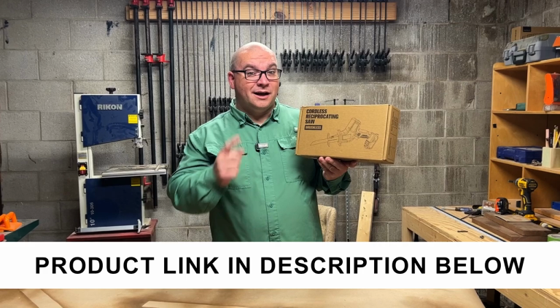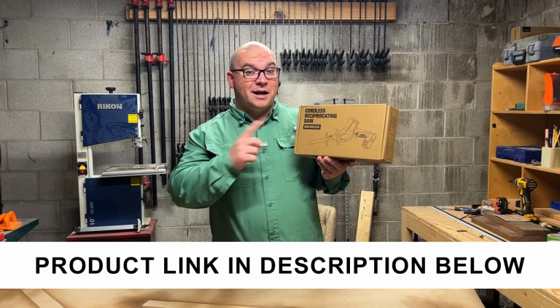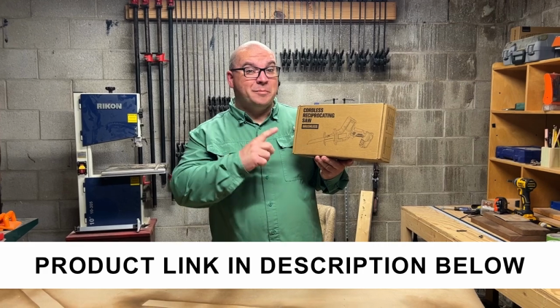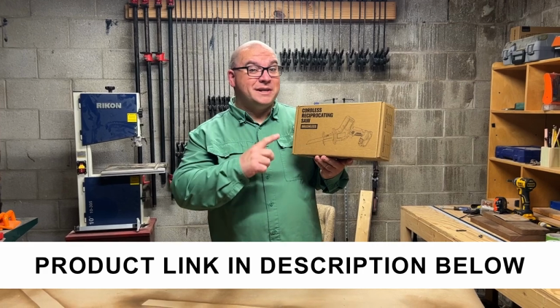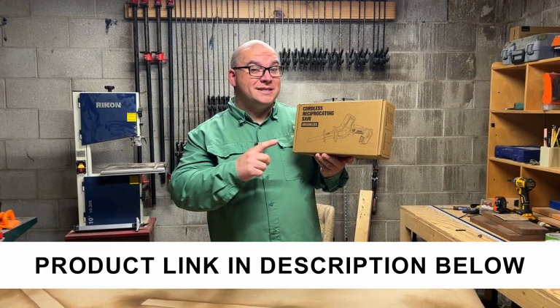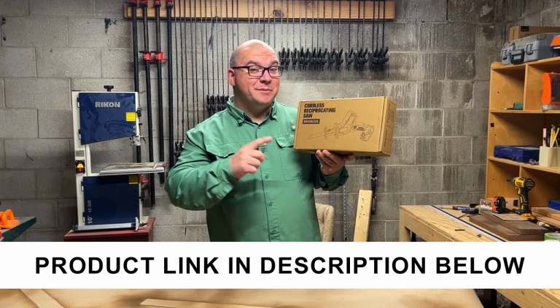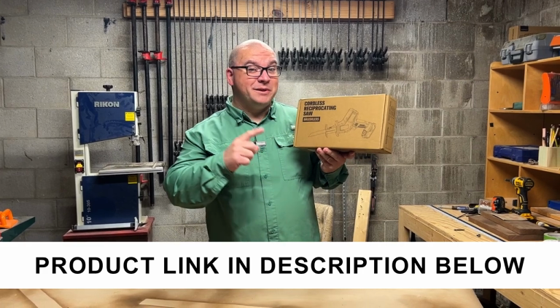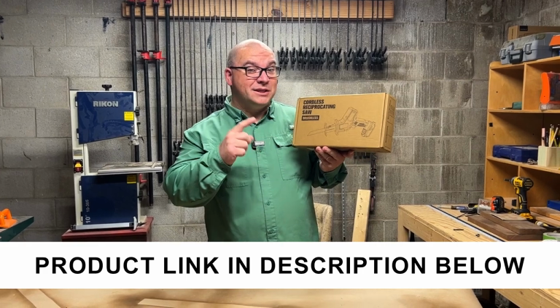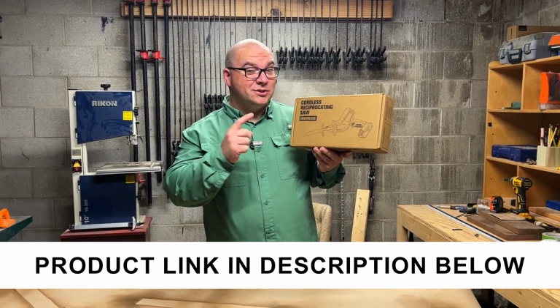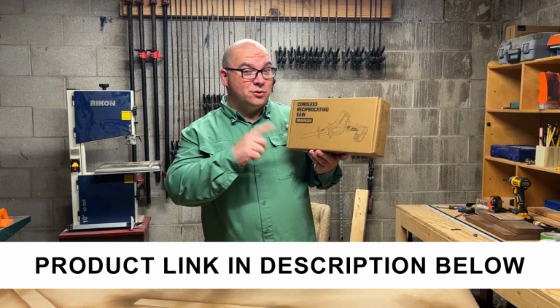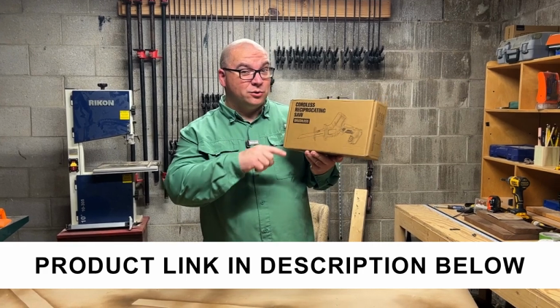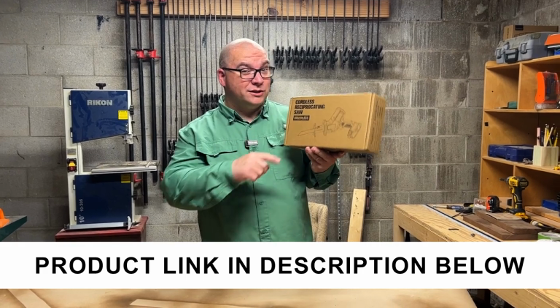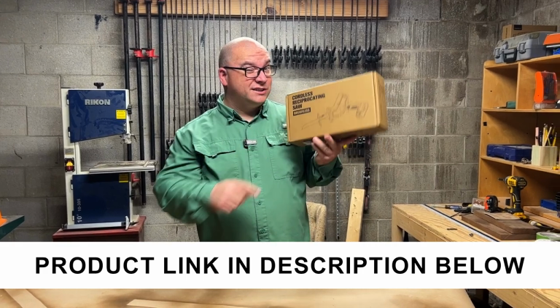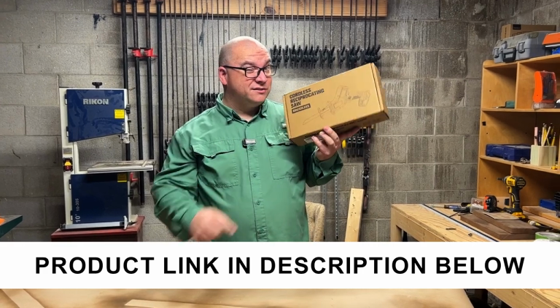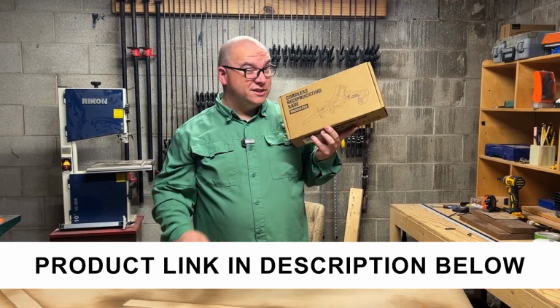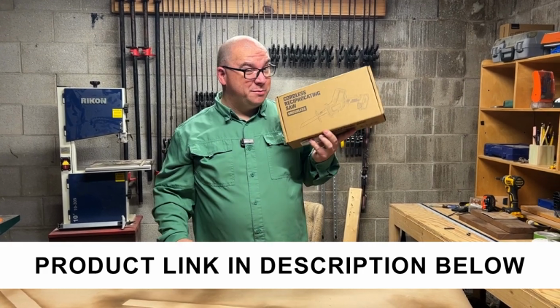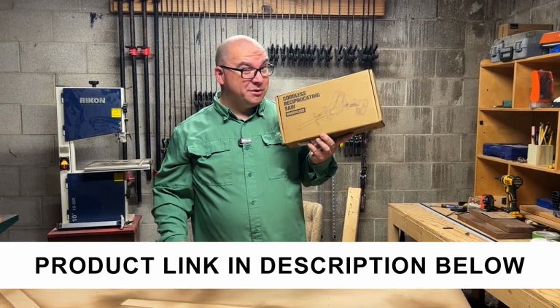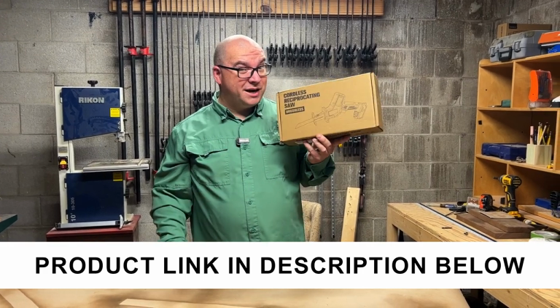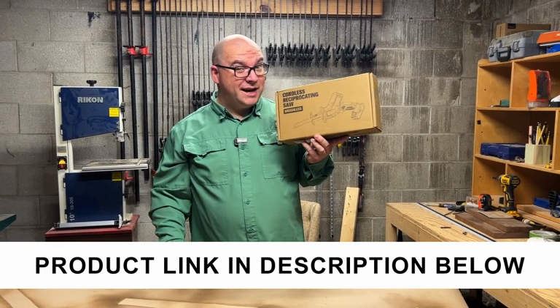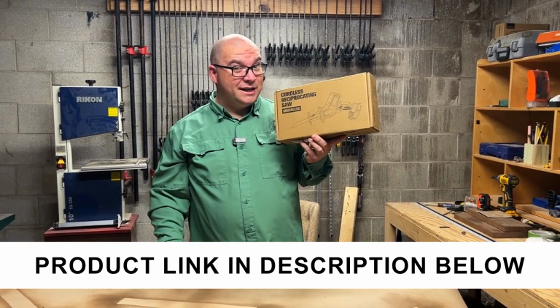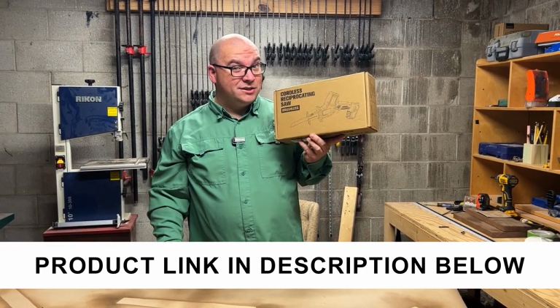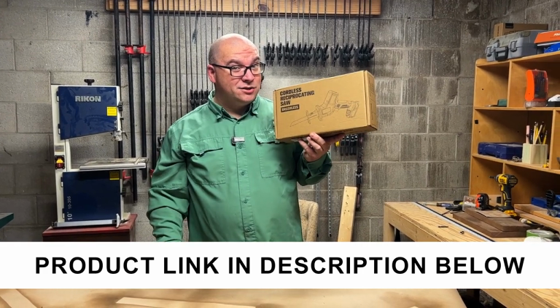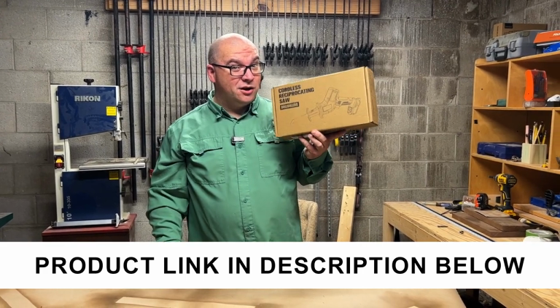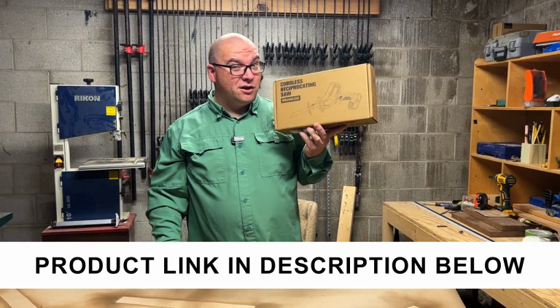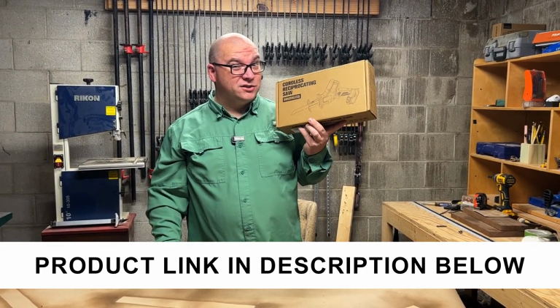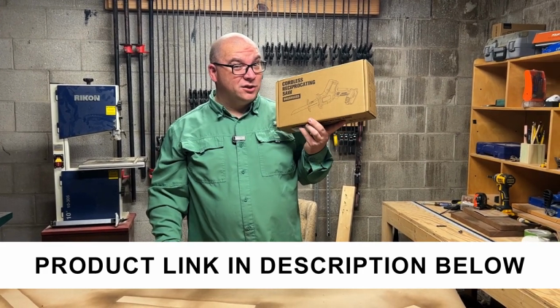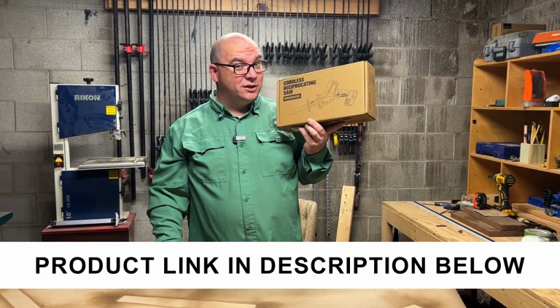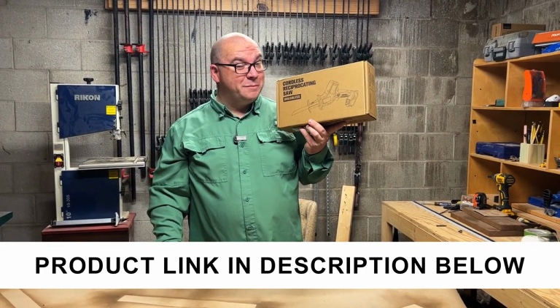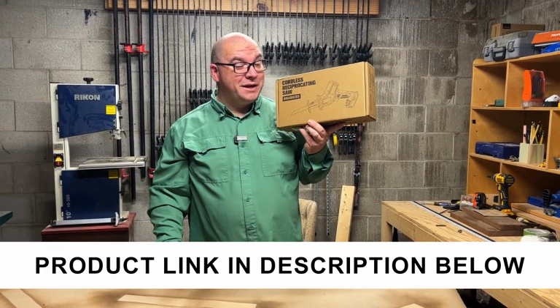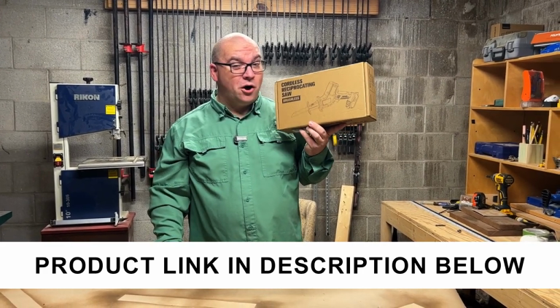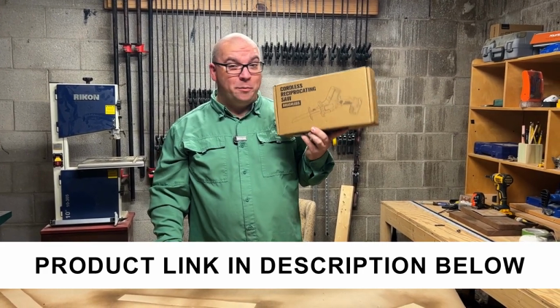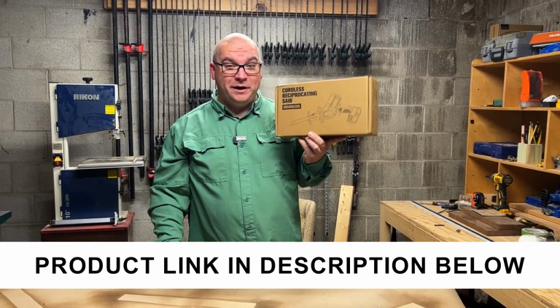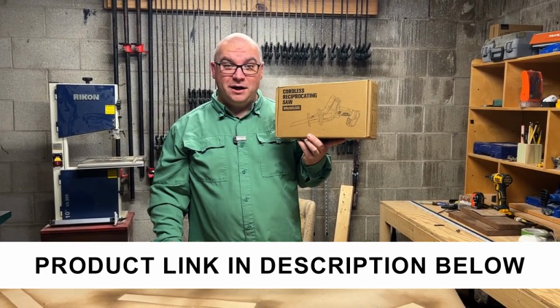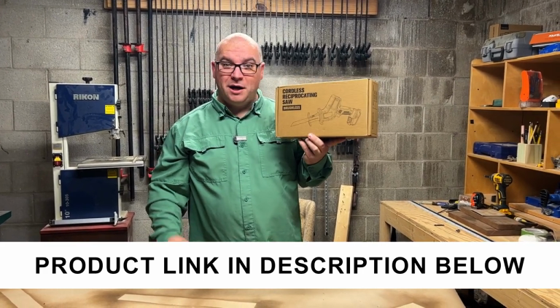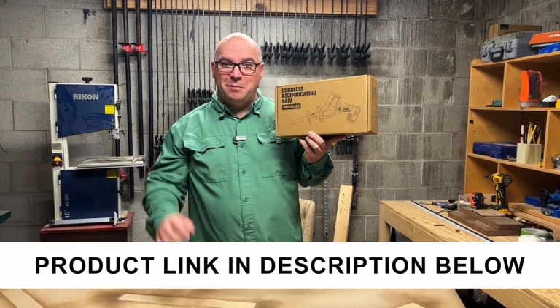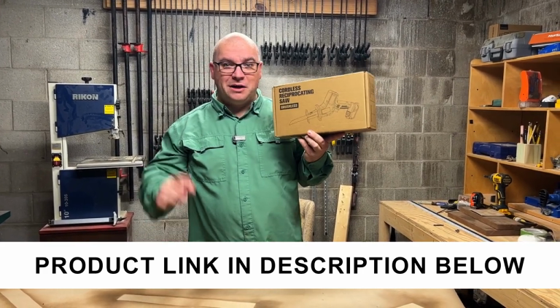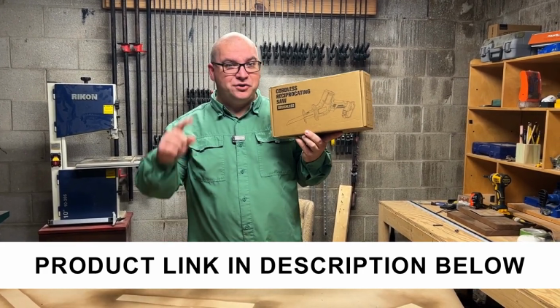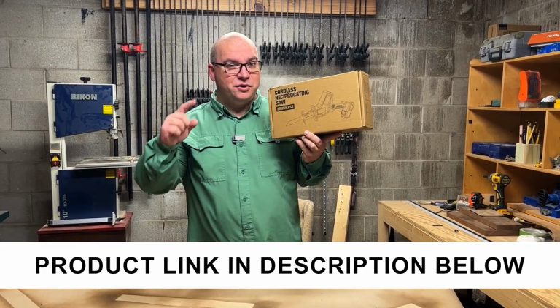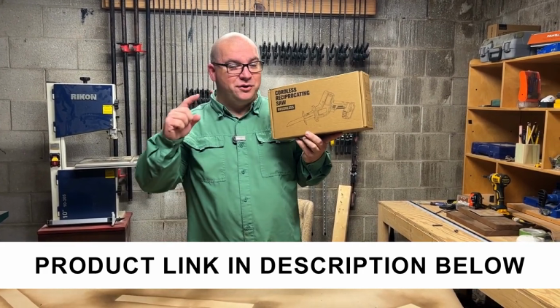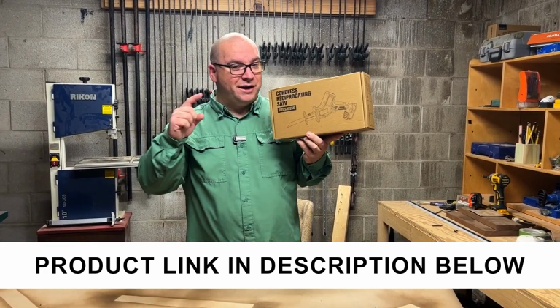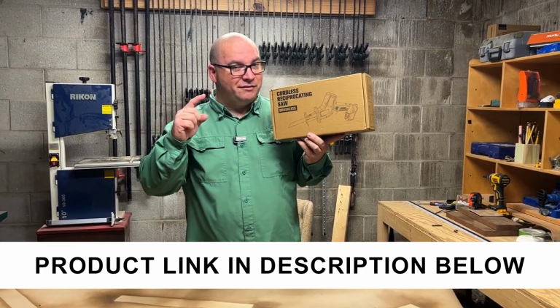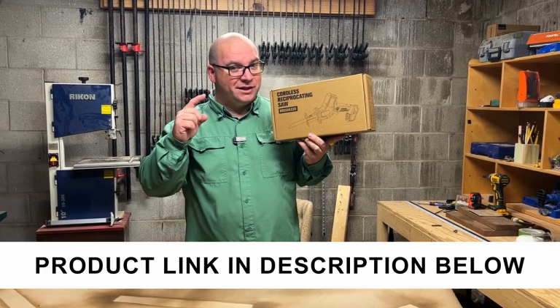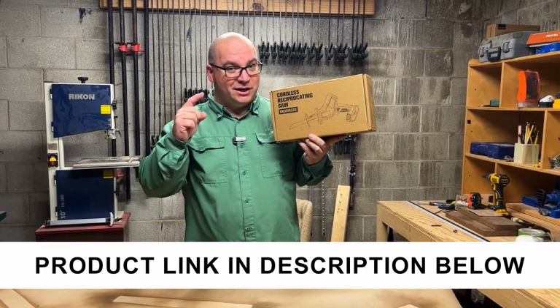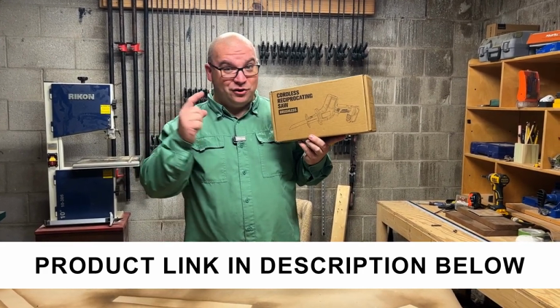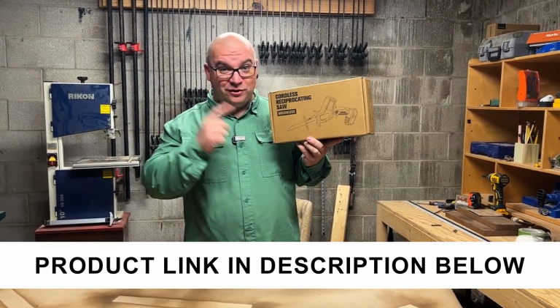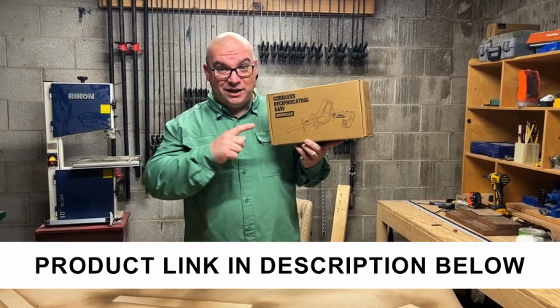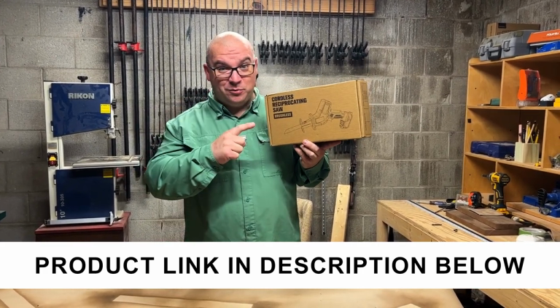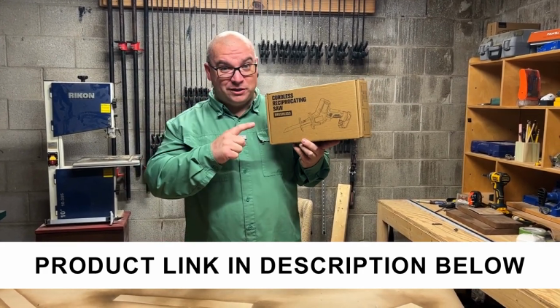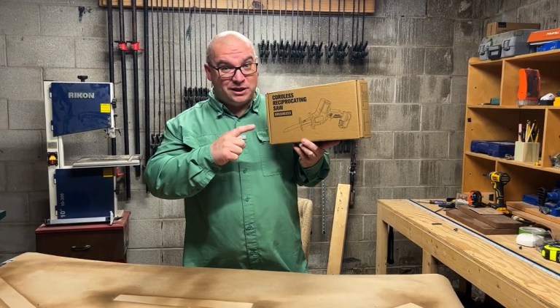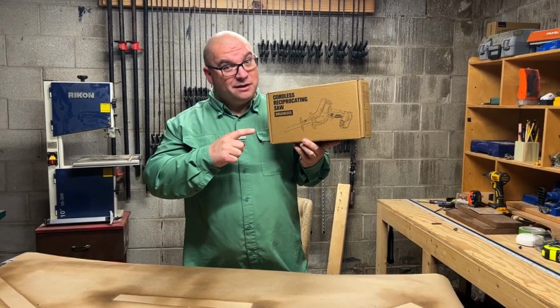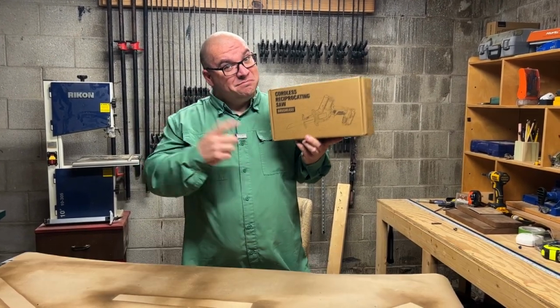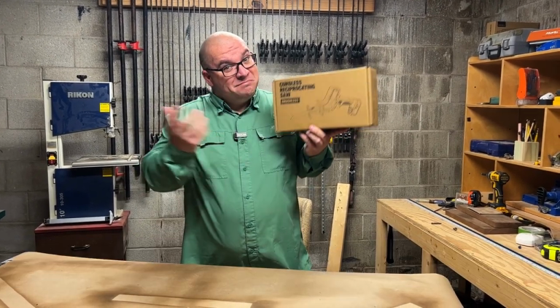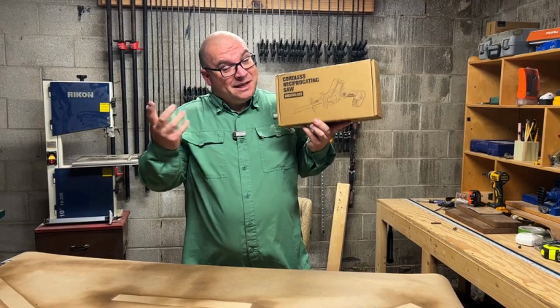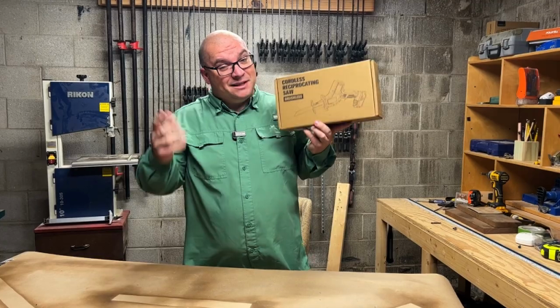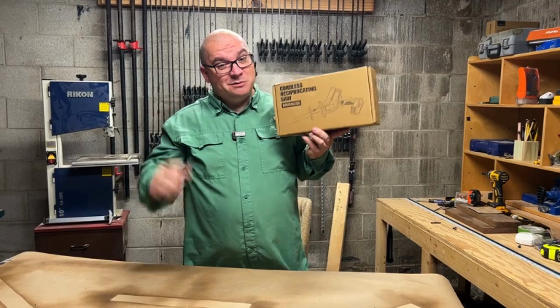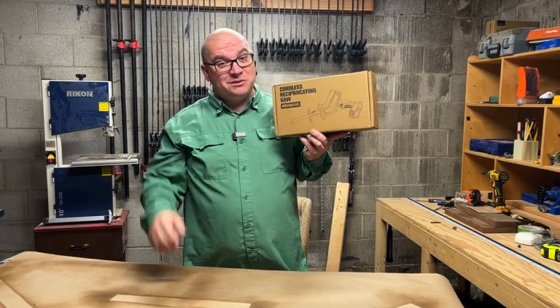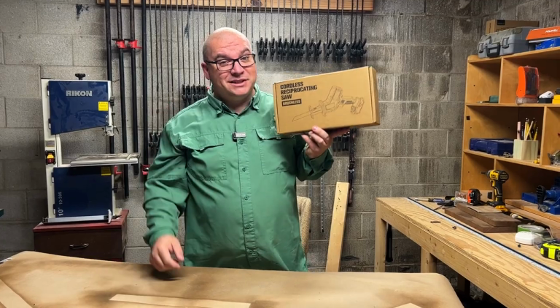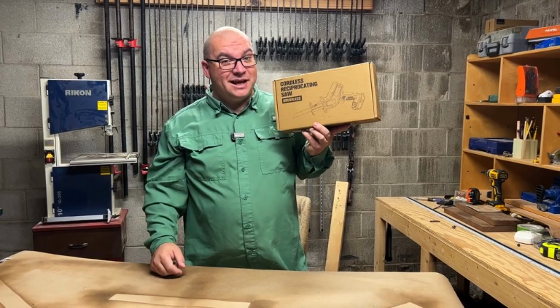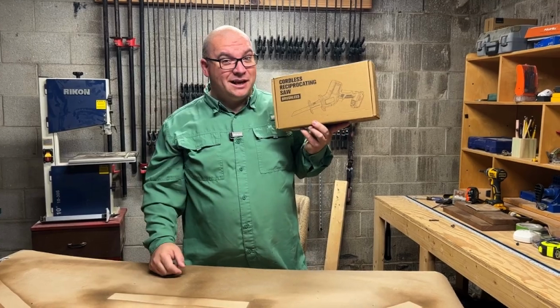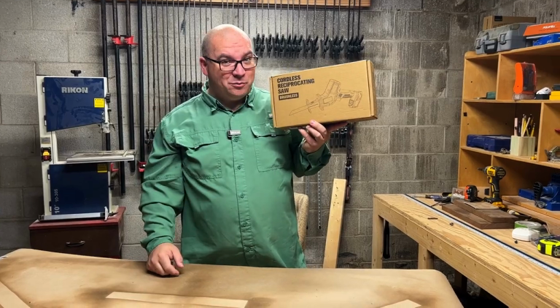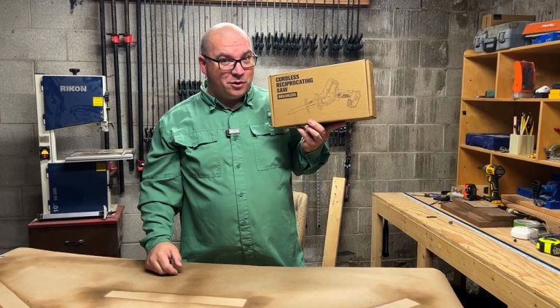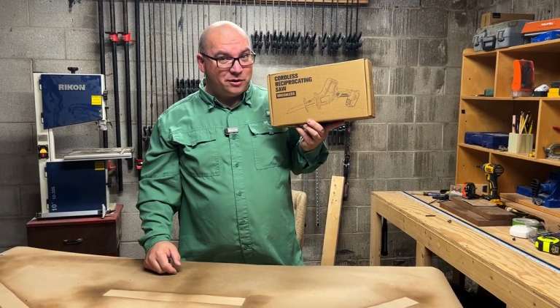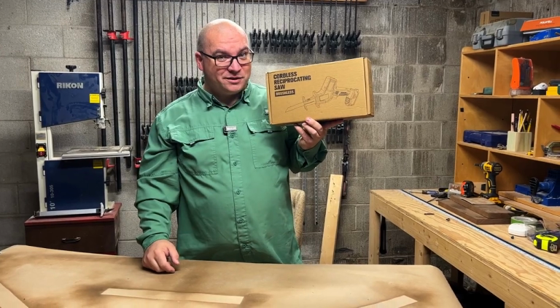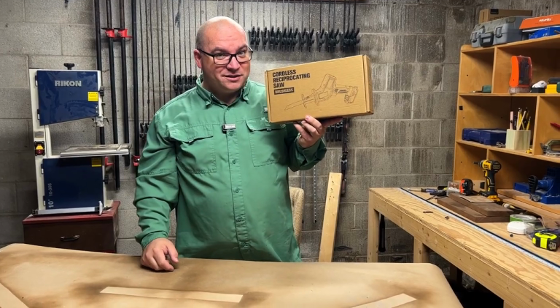A company sent me this cordless reciprocating saw, so let me open it up. I'll show you everything you get with it, and then we'll see how it works.